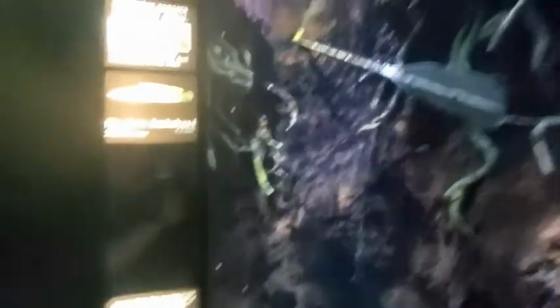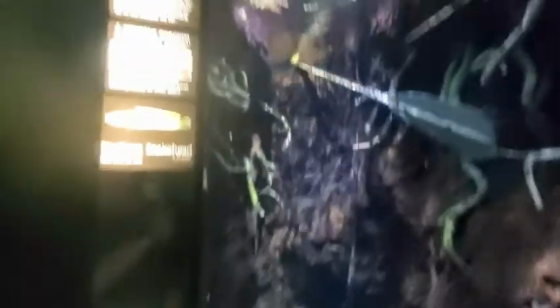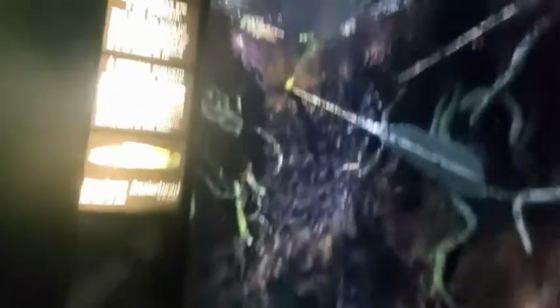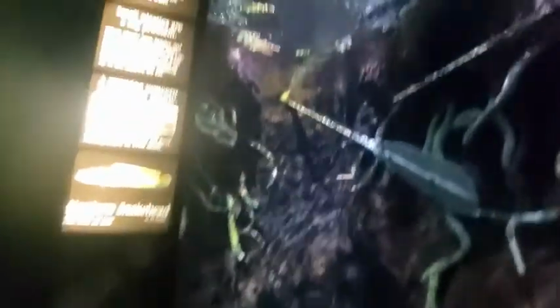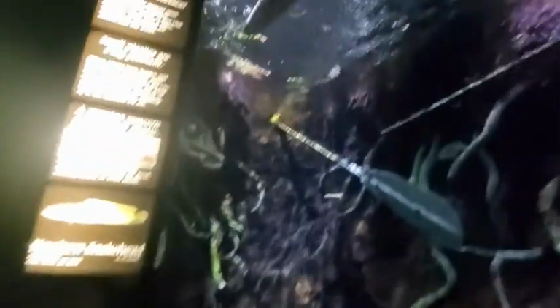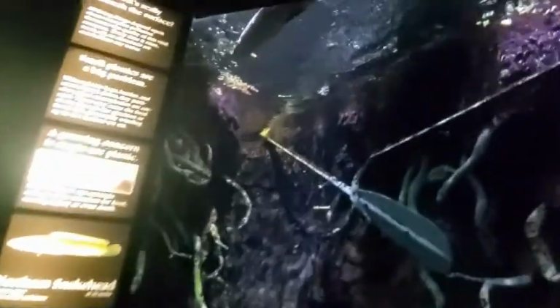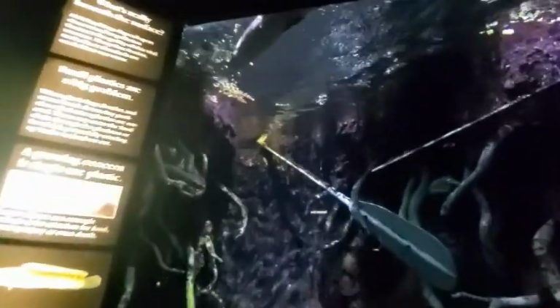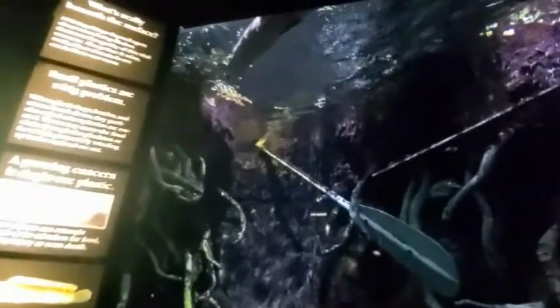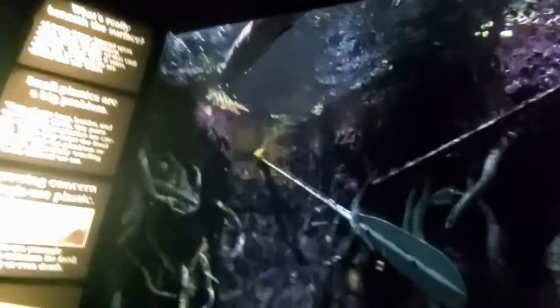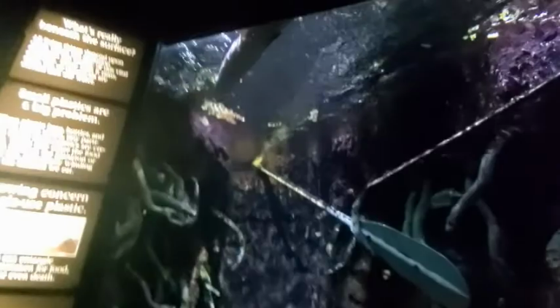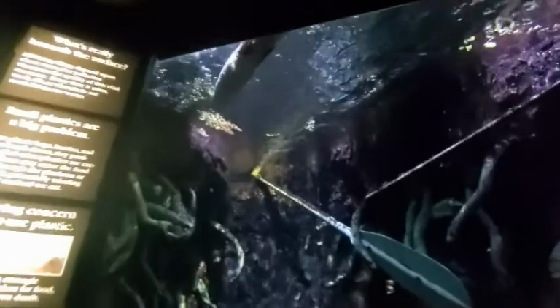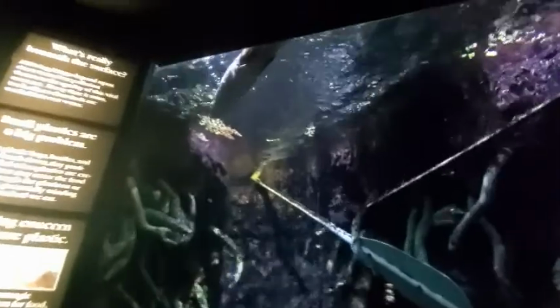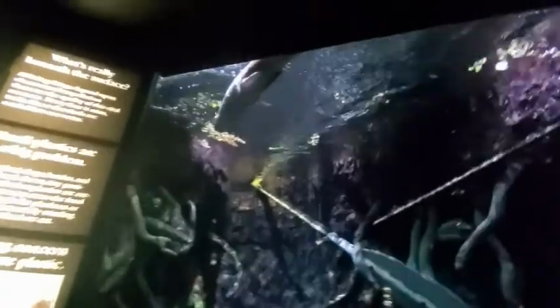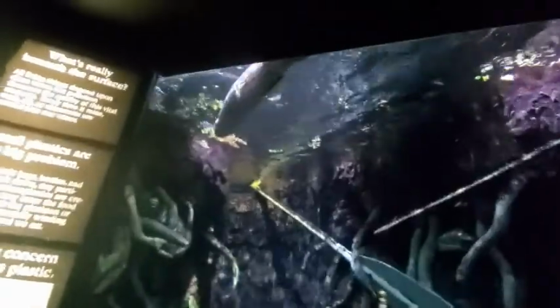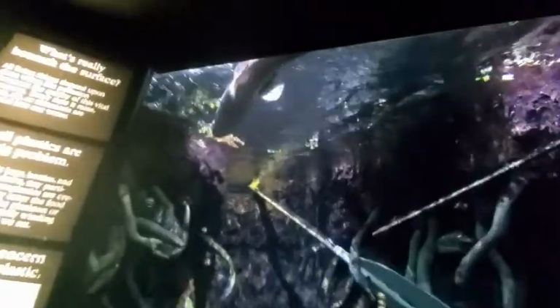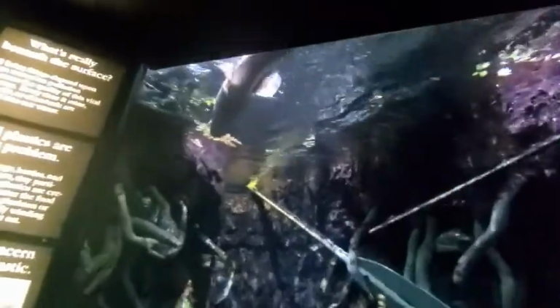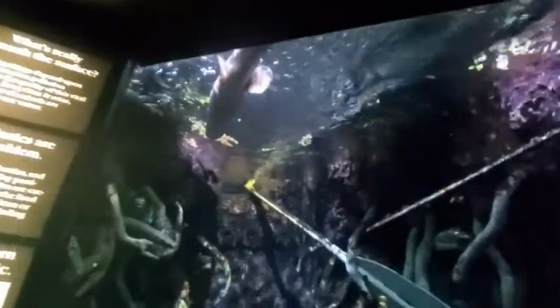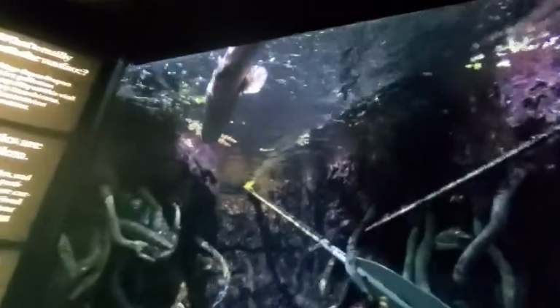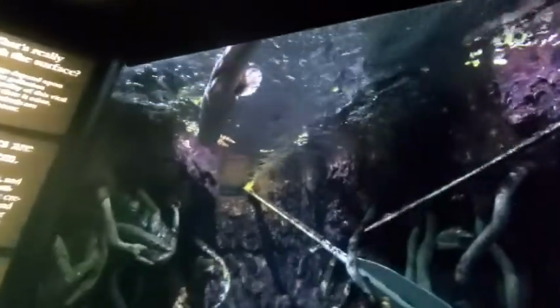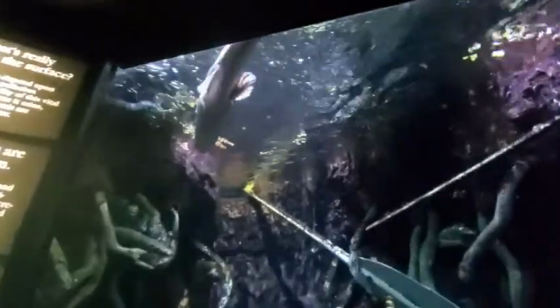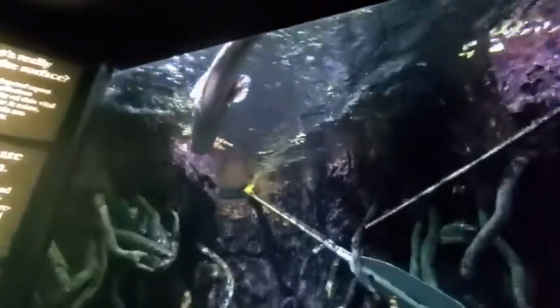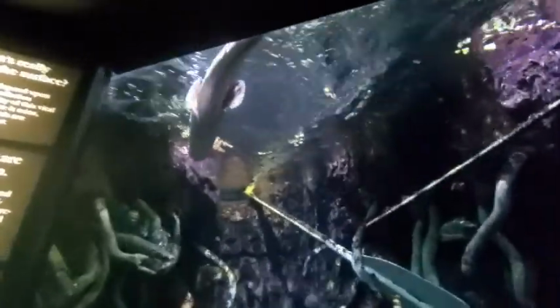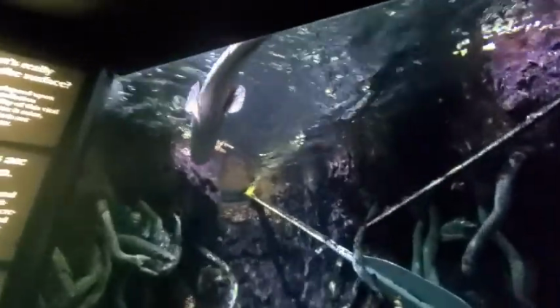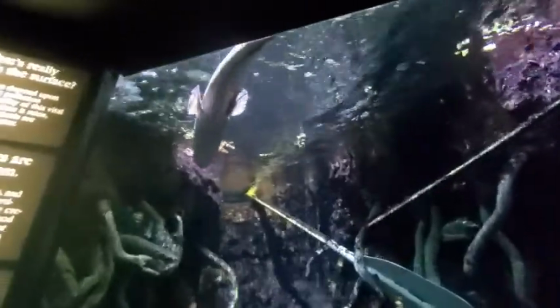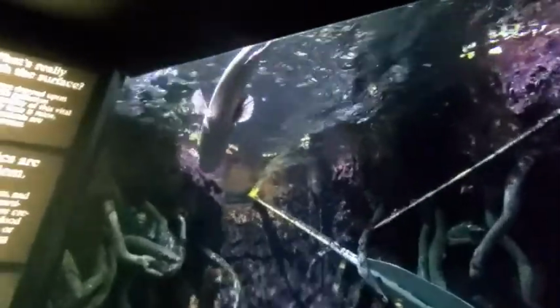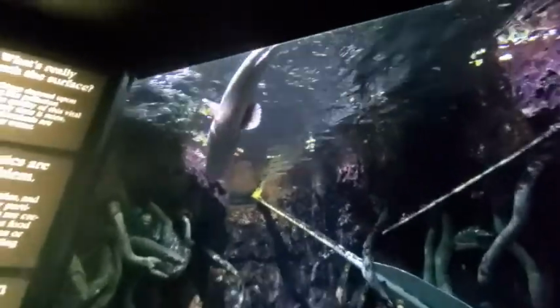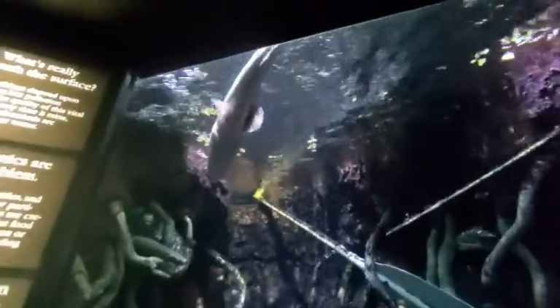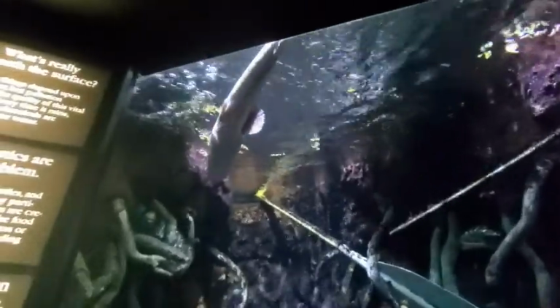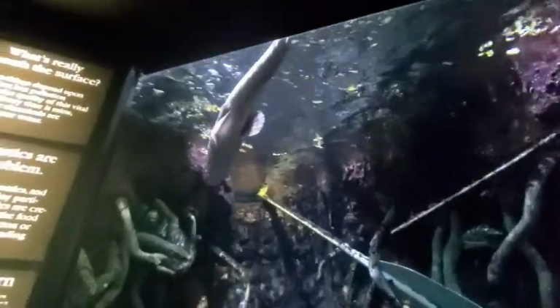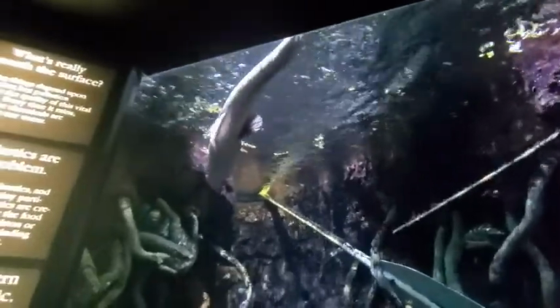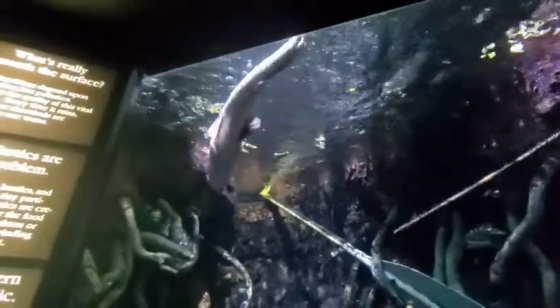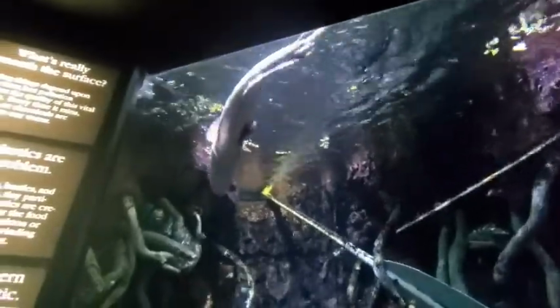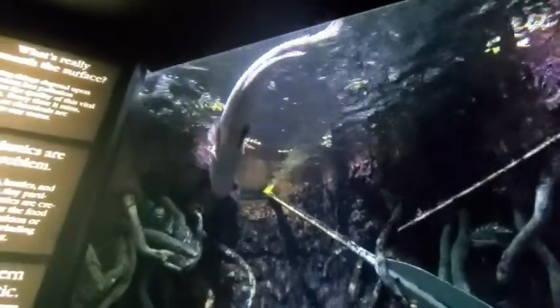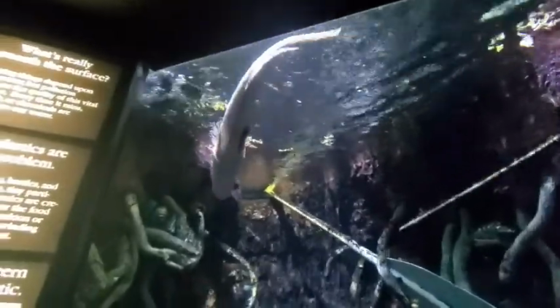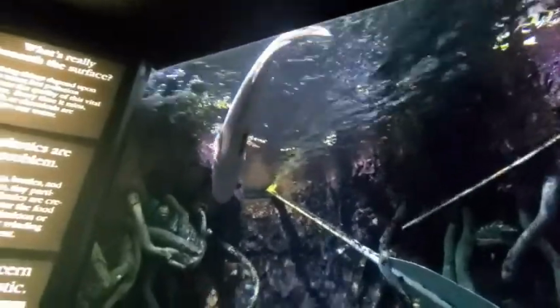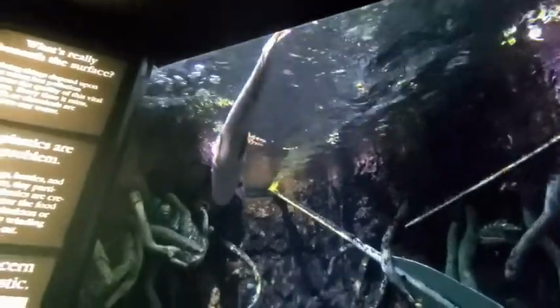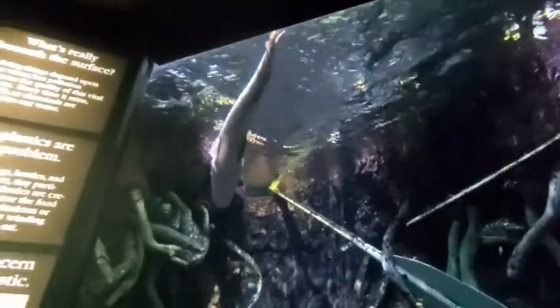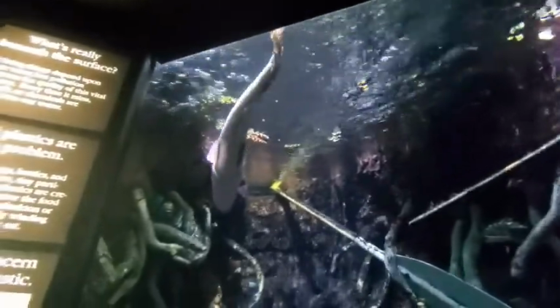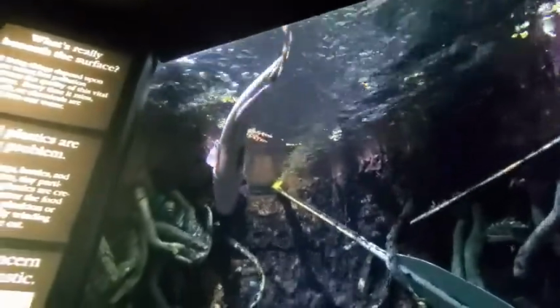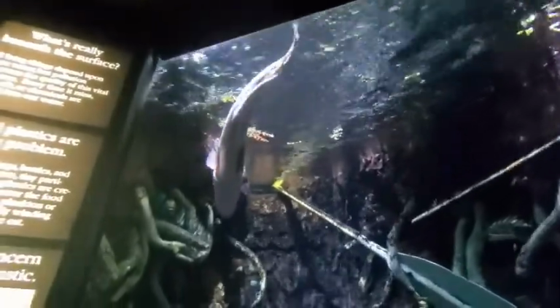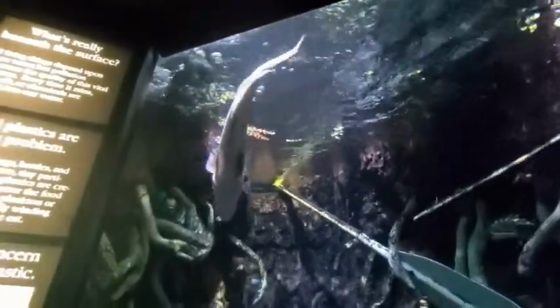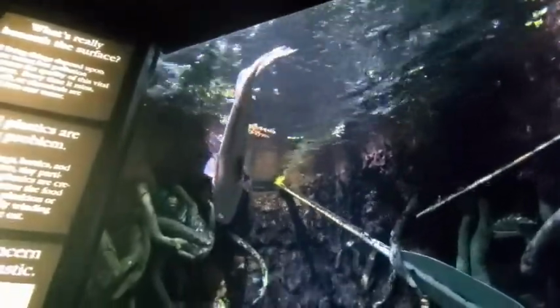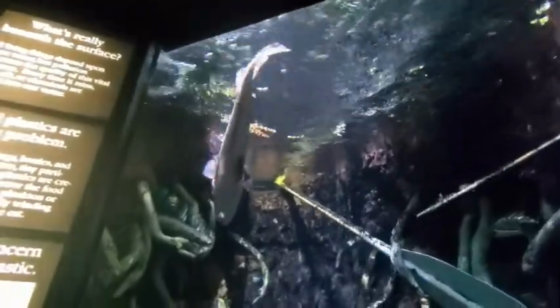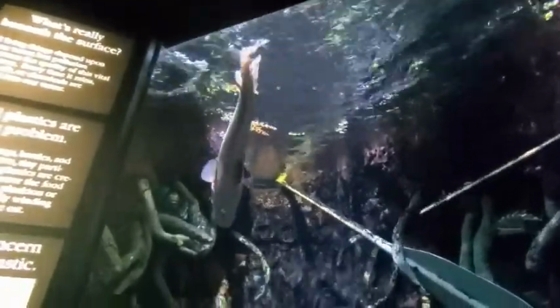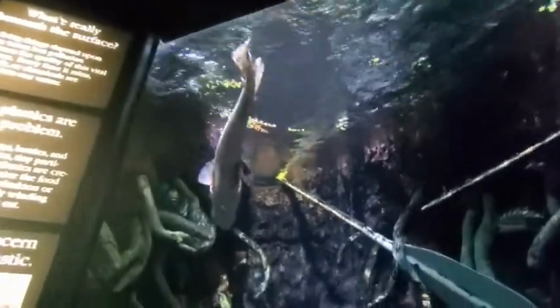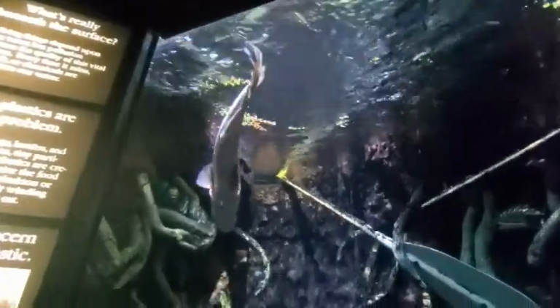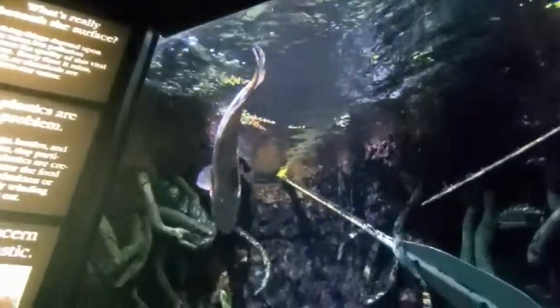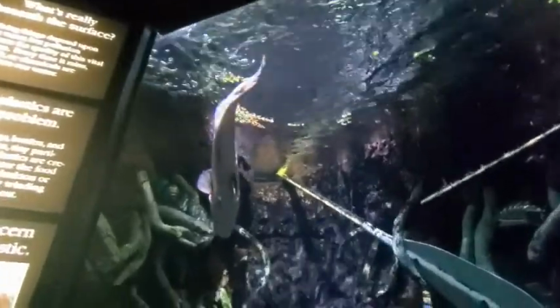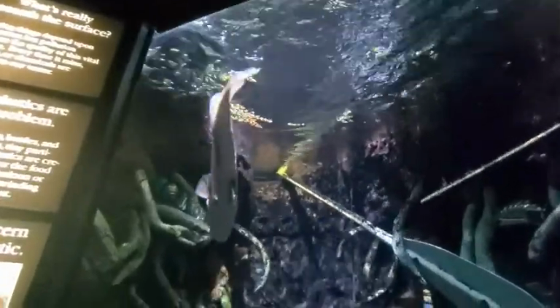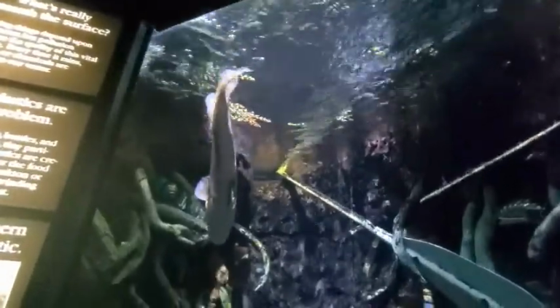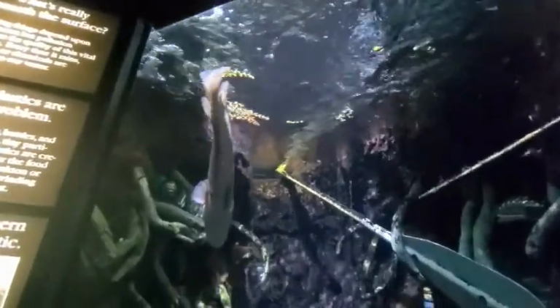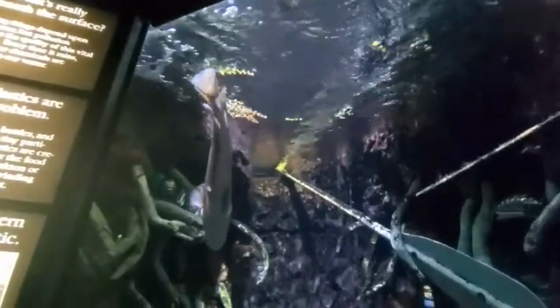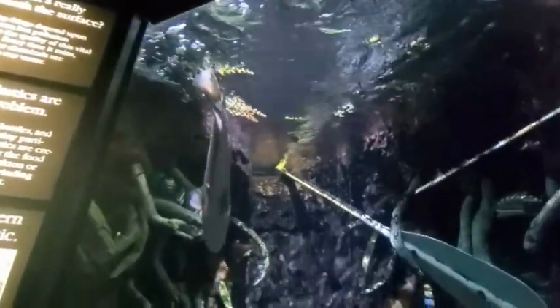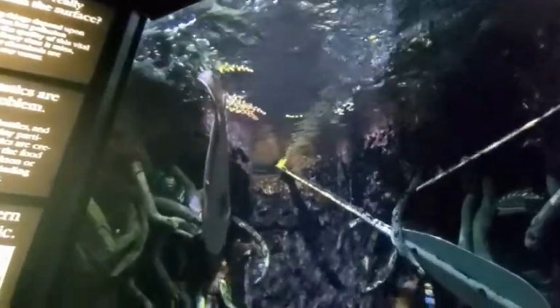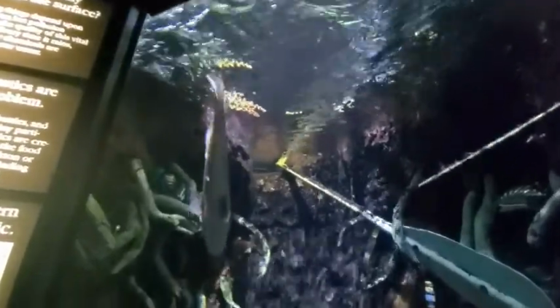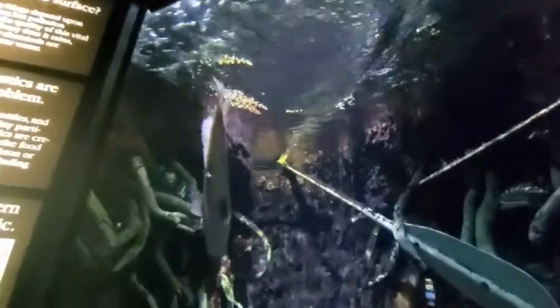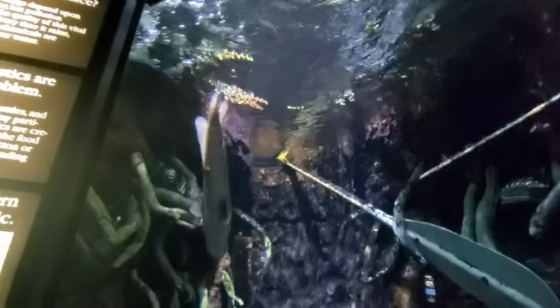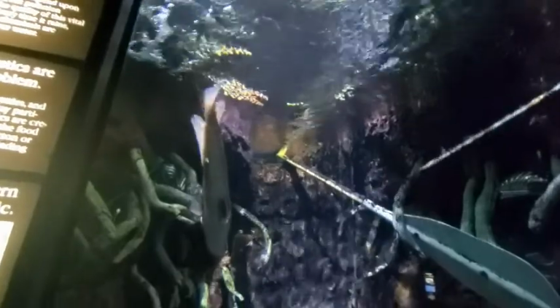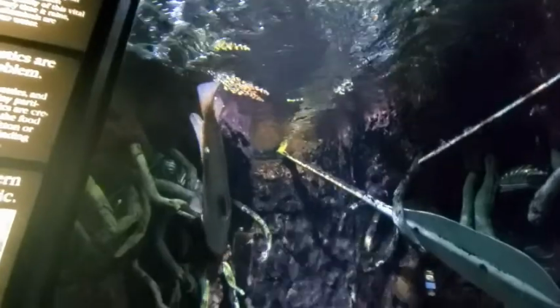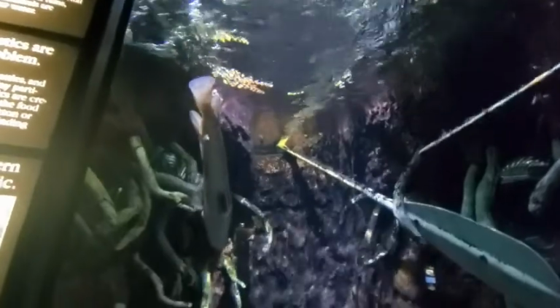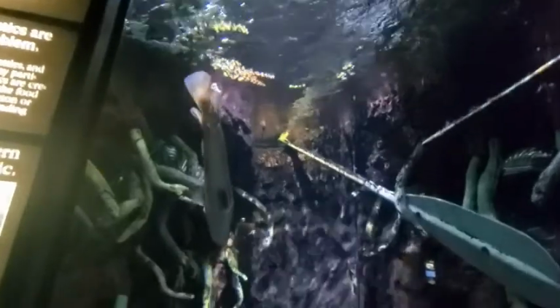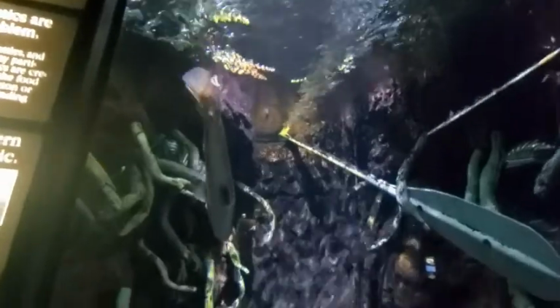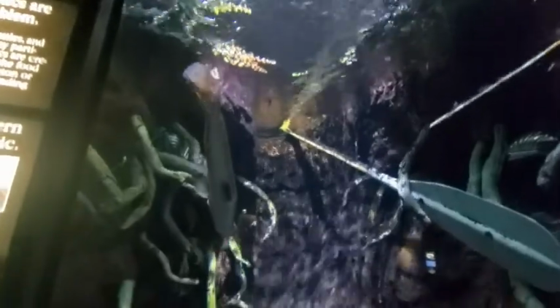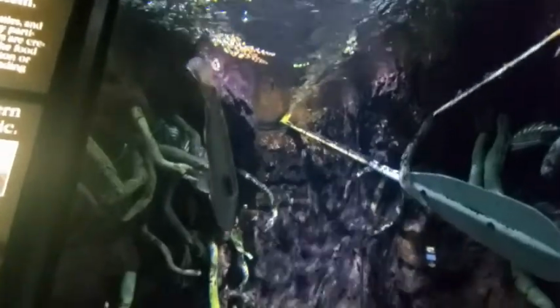He's right there — you can almost see him. There he goes. That is the northern snakehead.